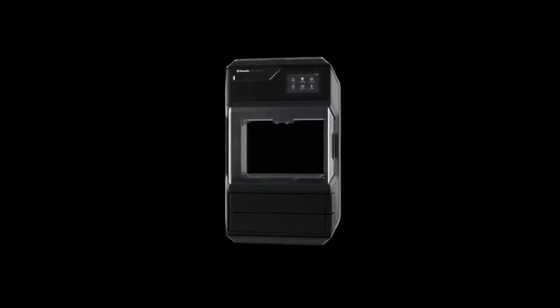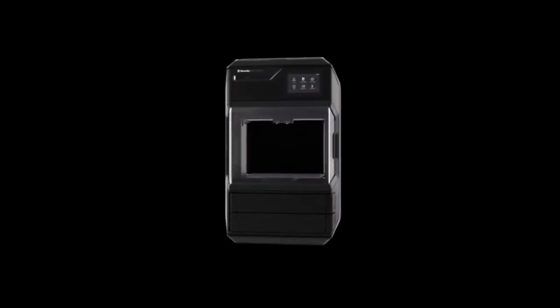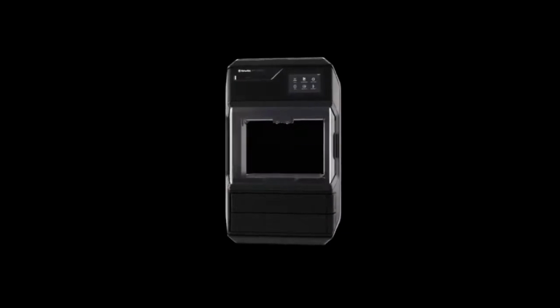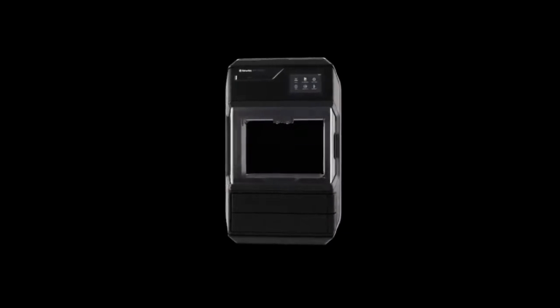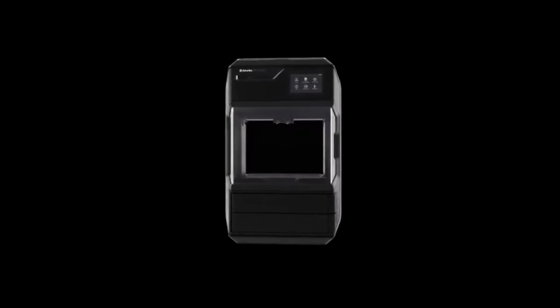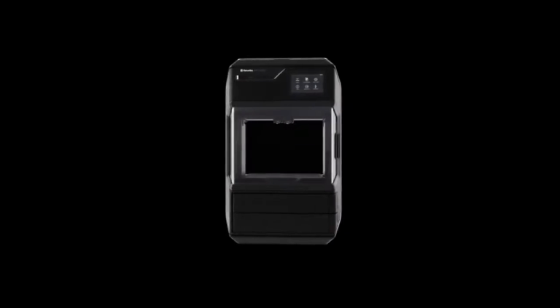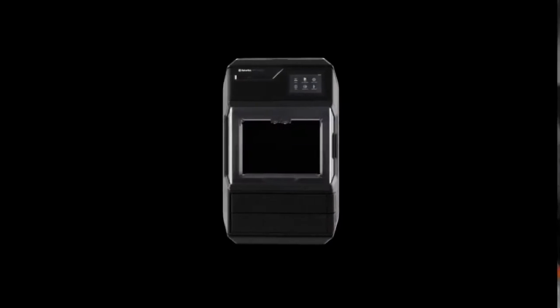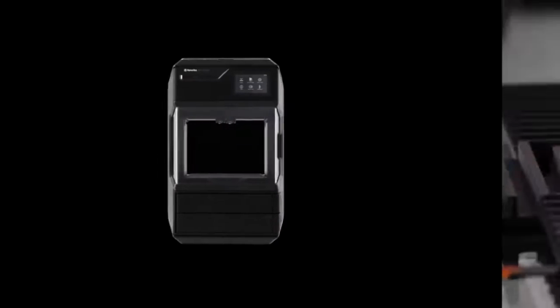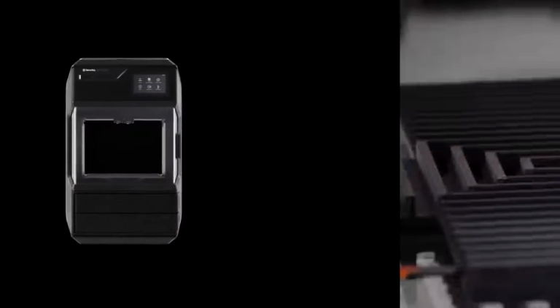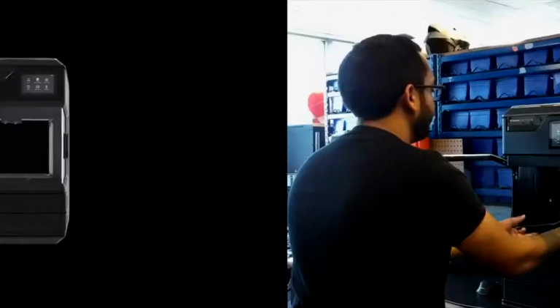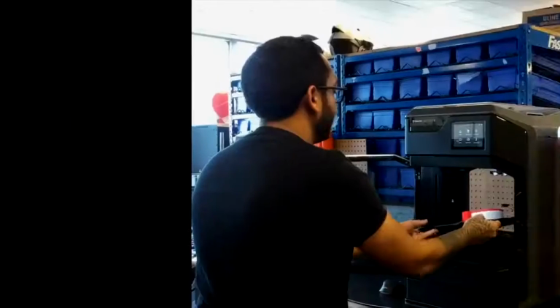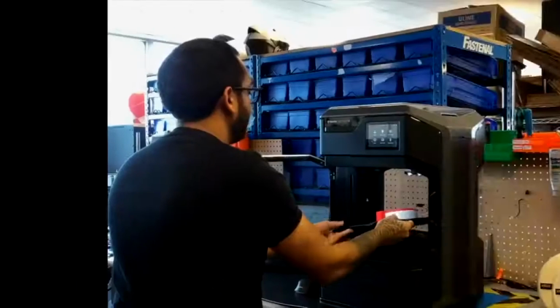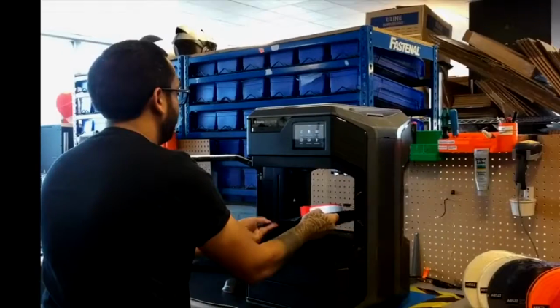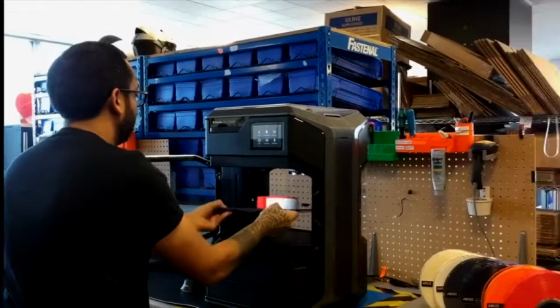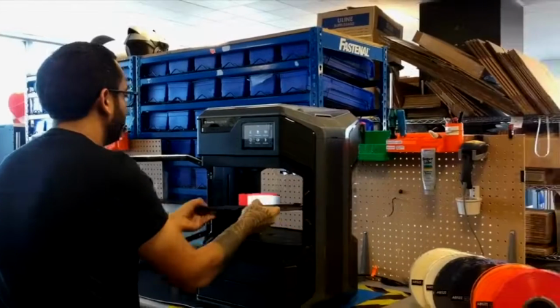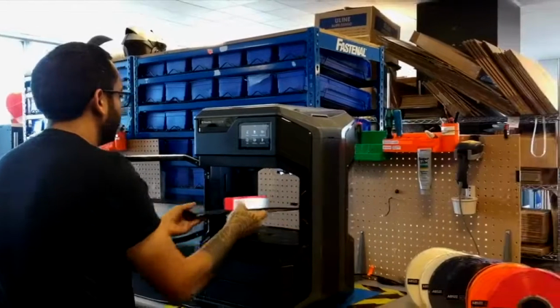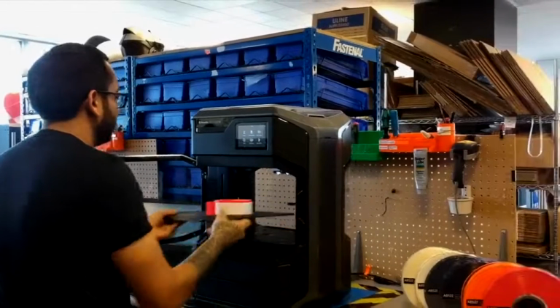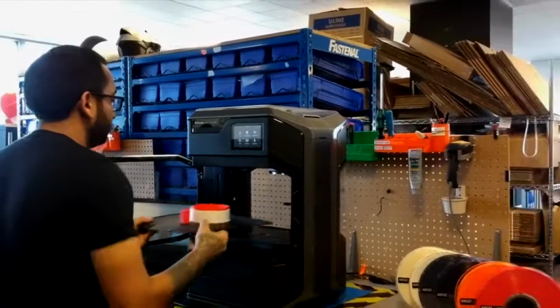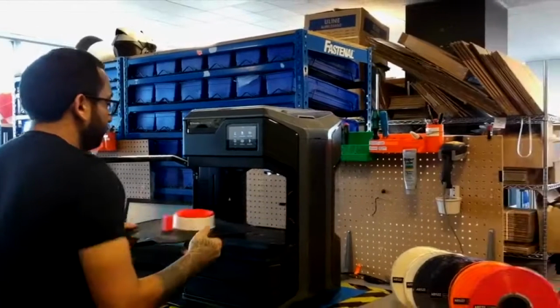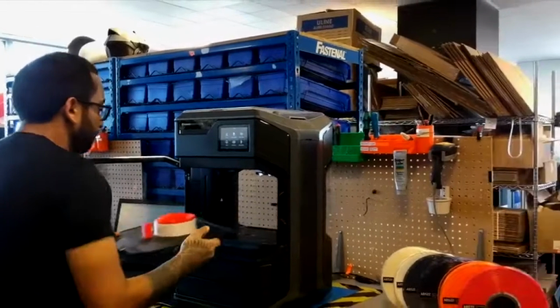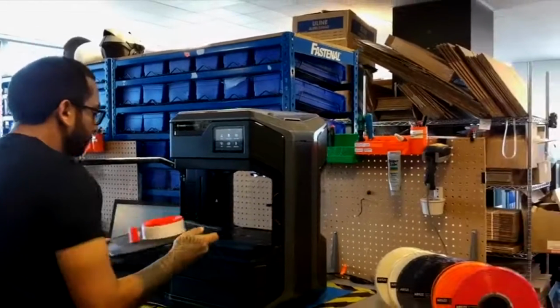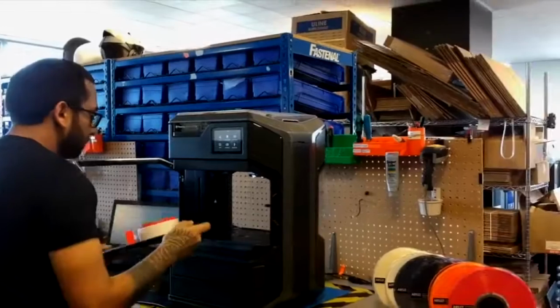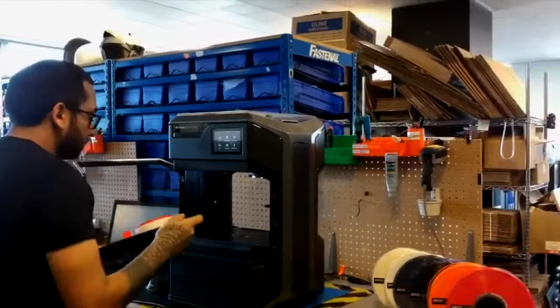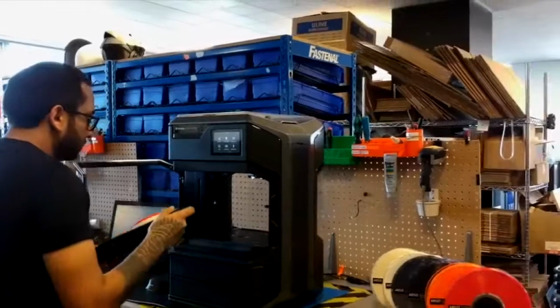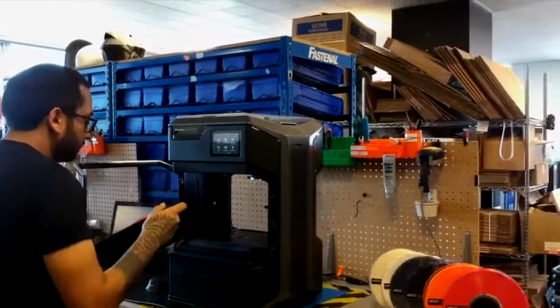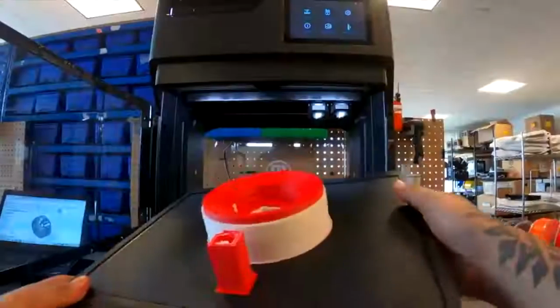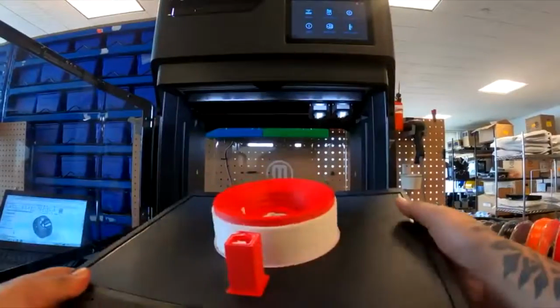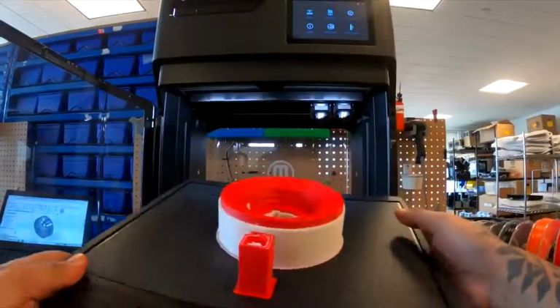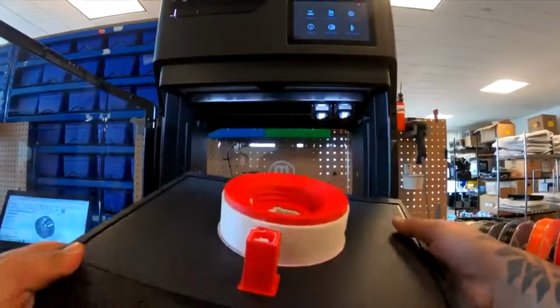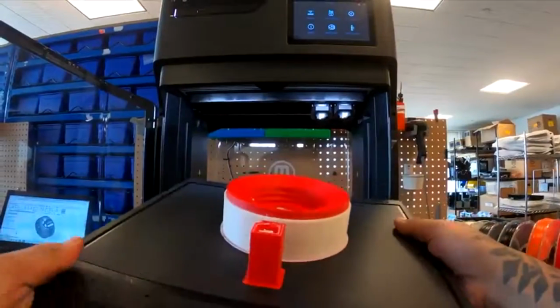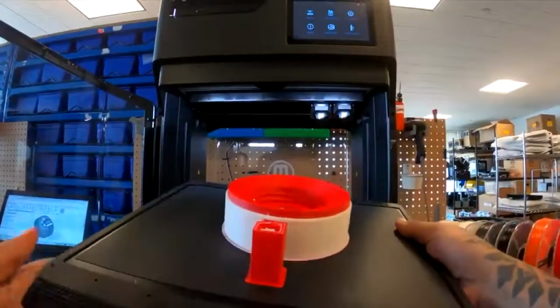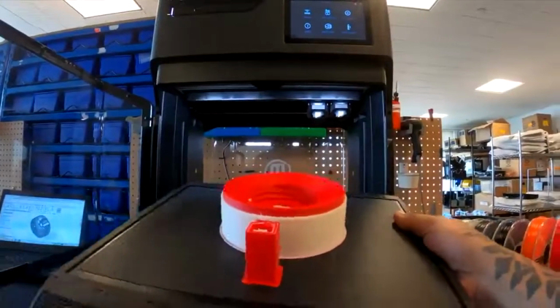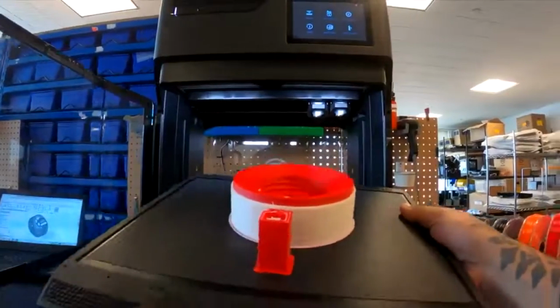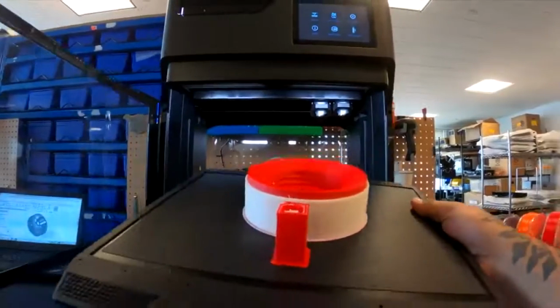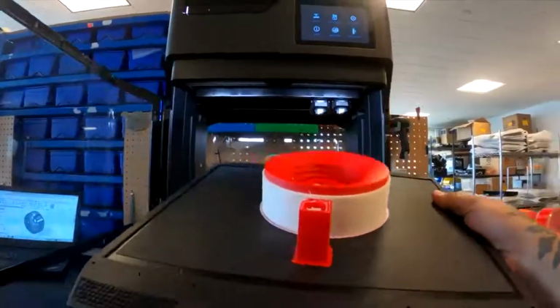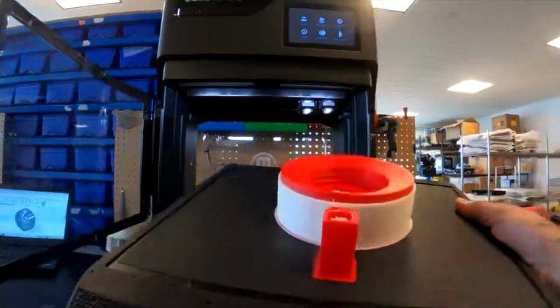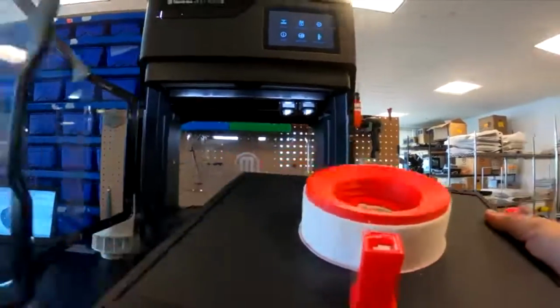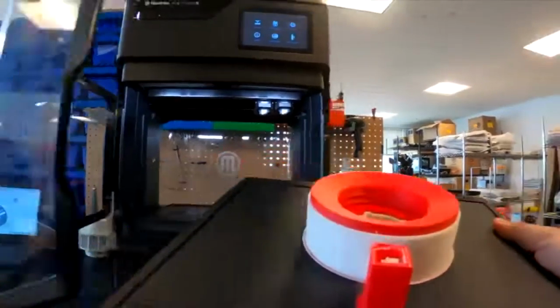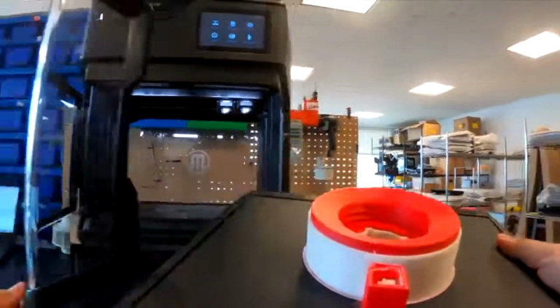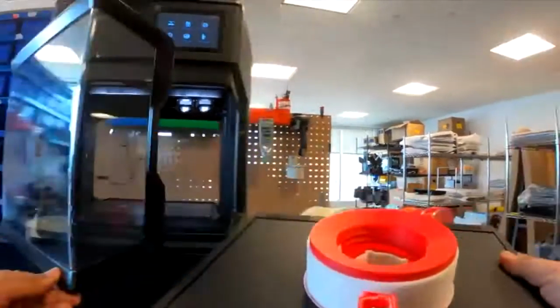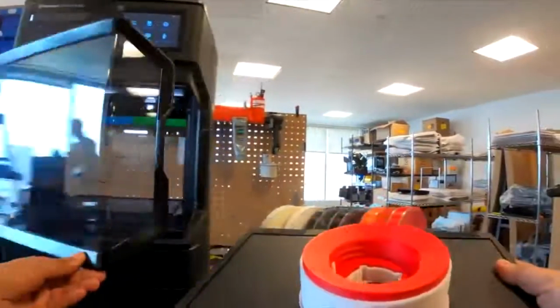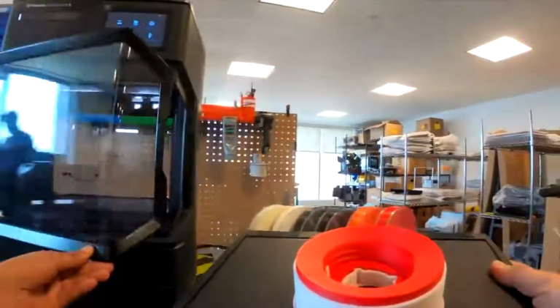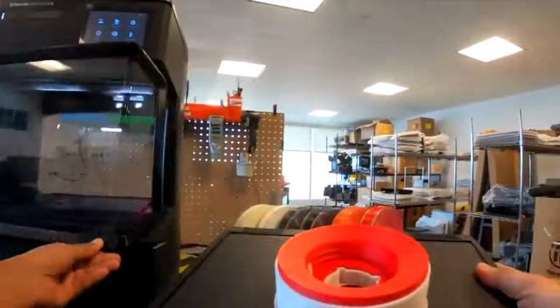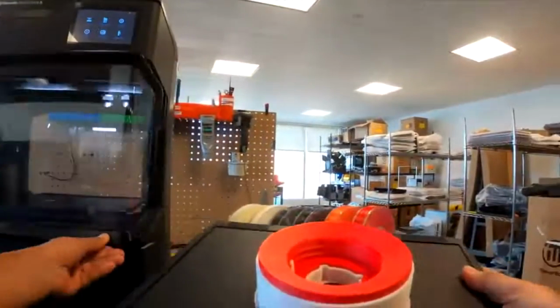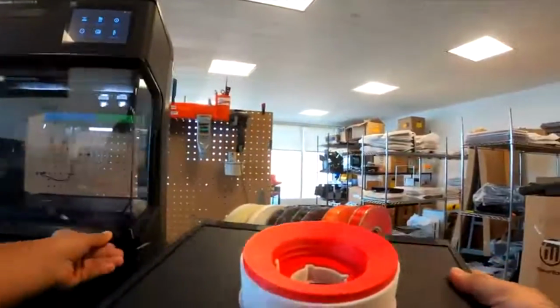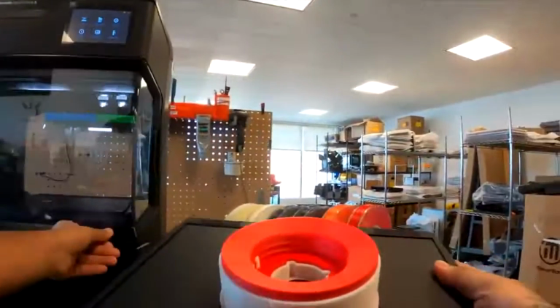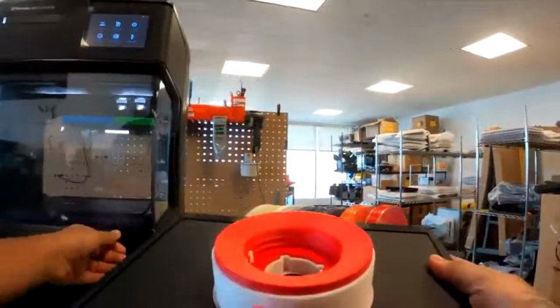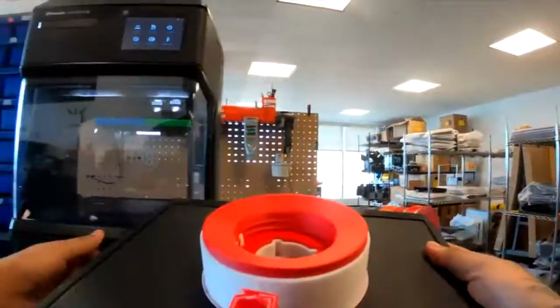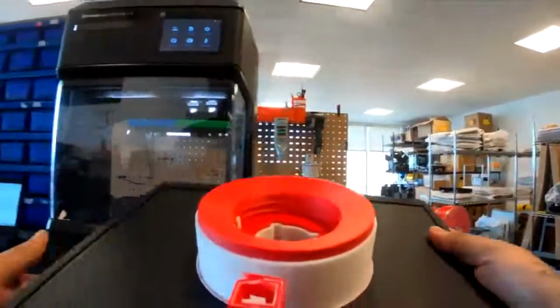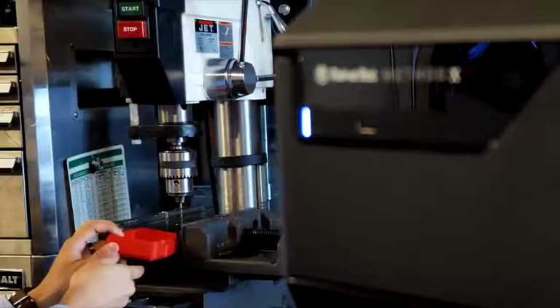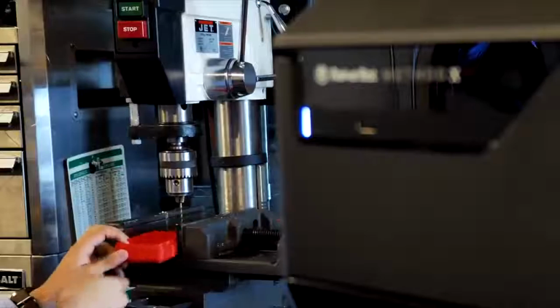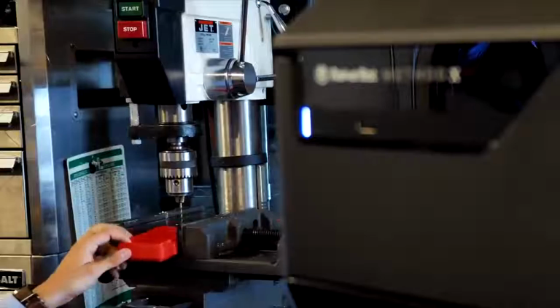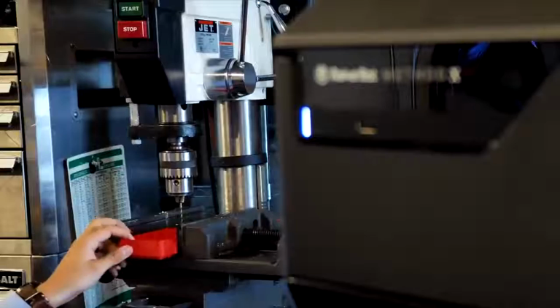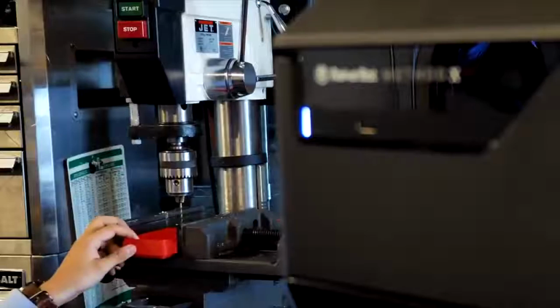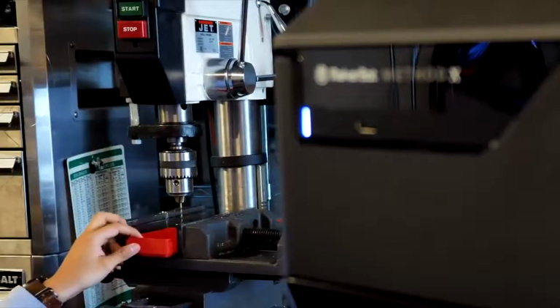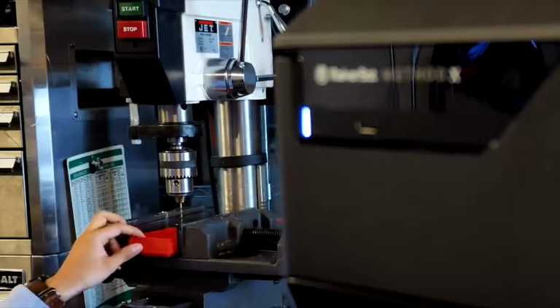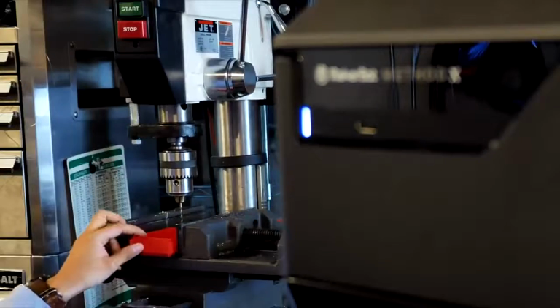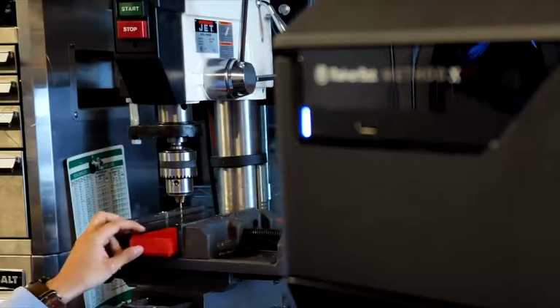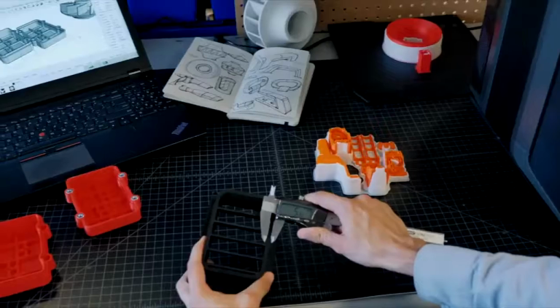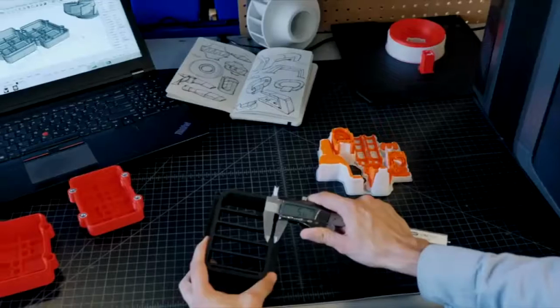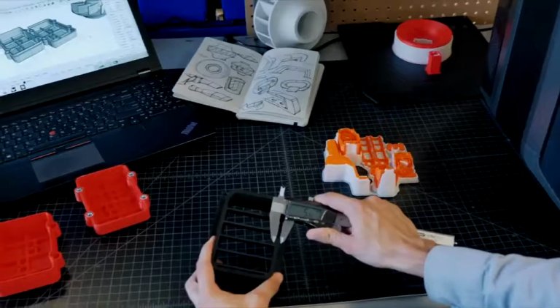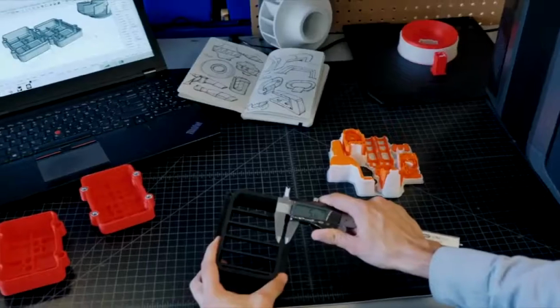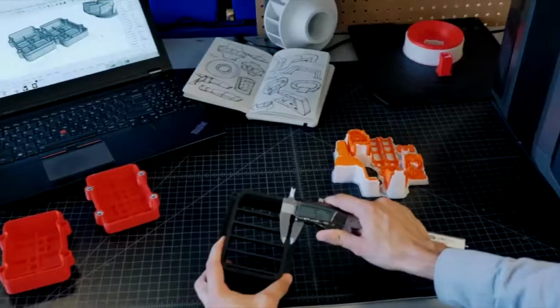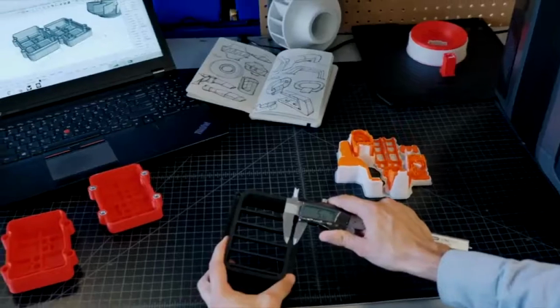Finally, the newly released Method X is an industrial-level workstation engineered to do the work demanded by a manufacturing environment.